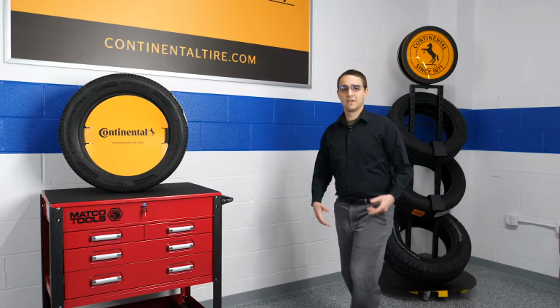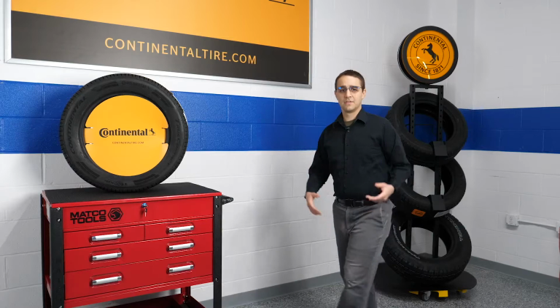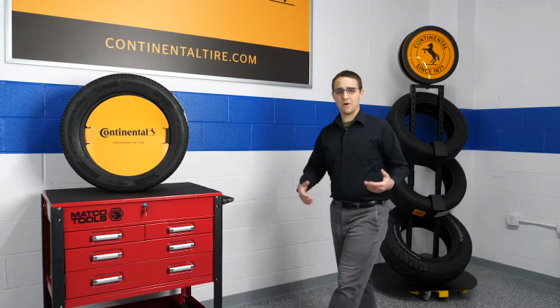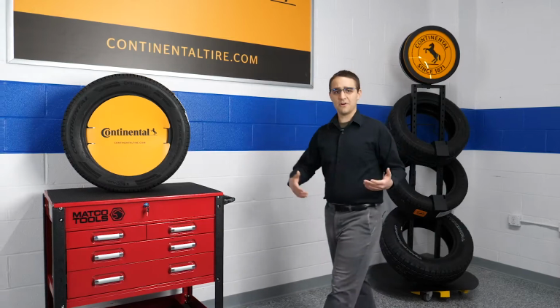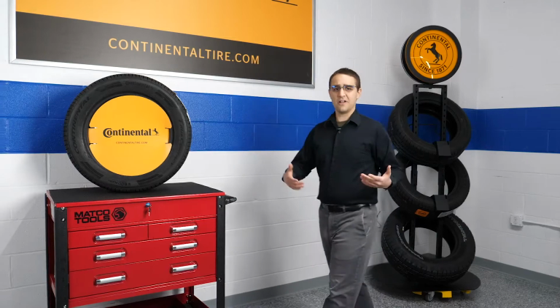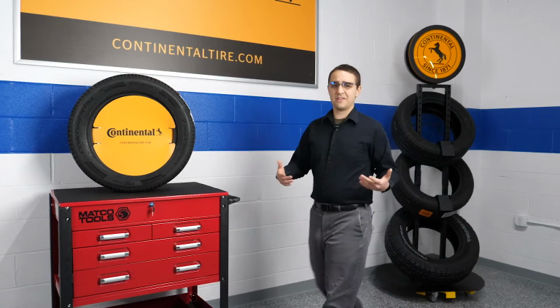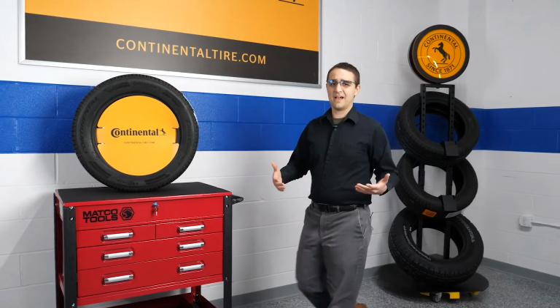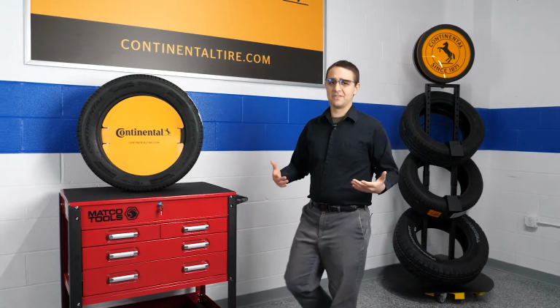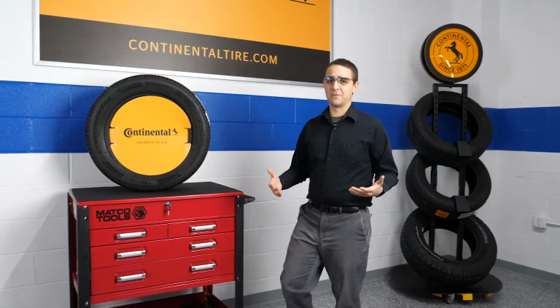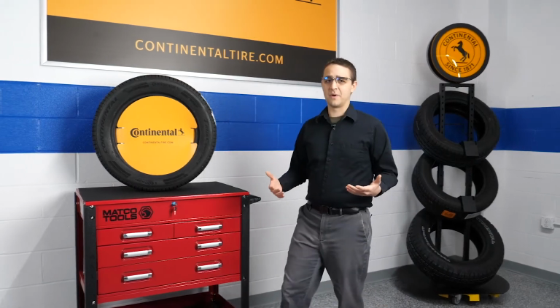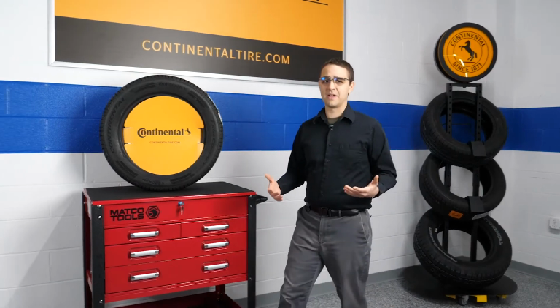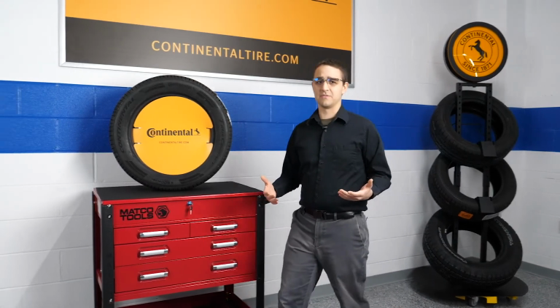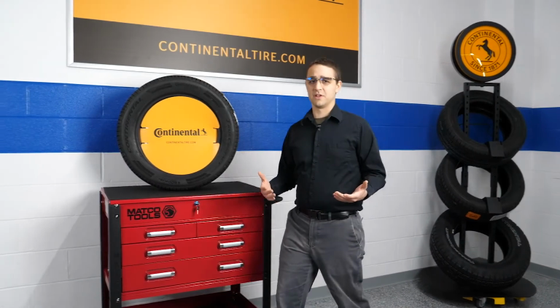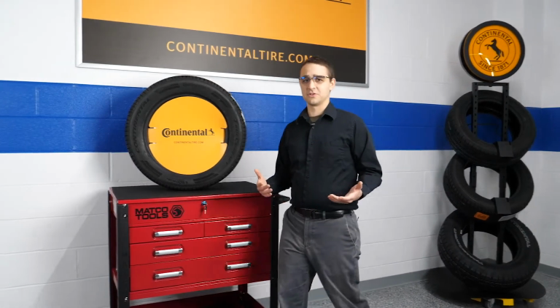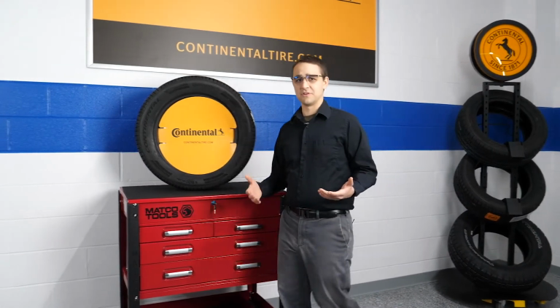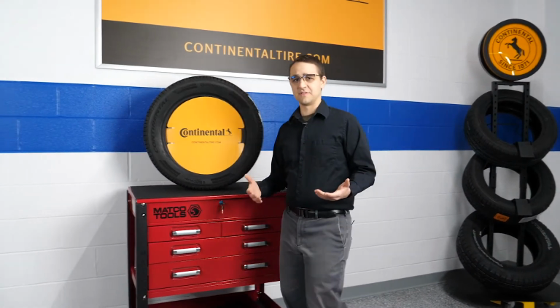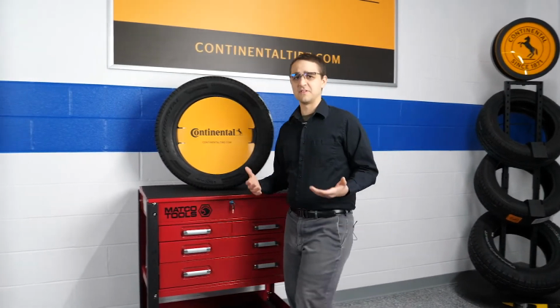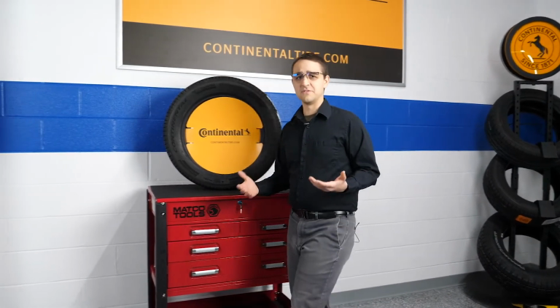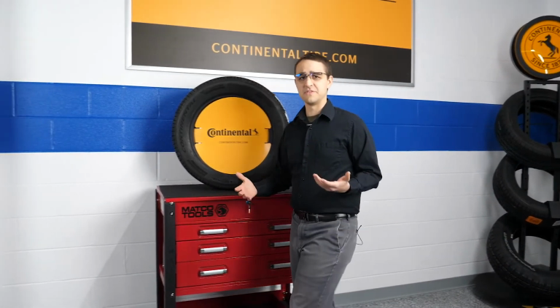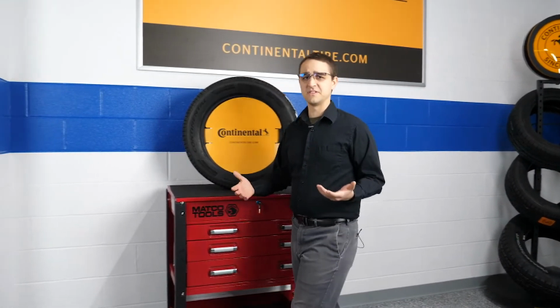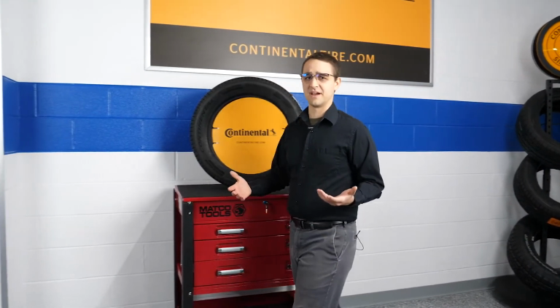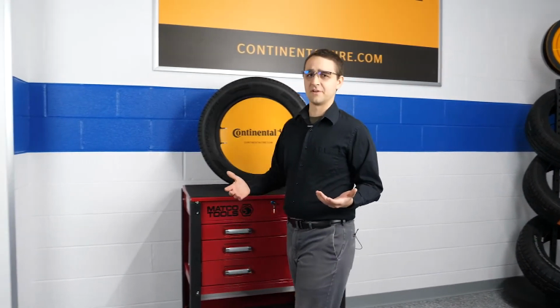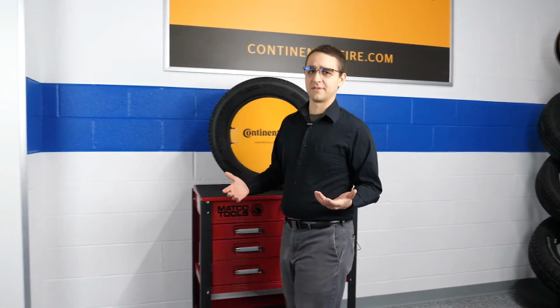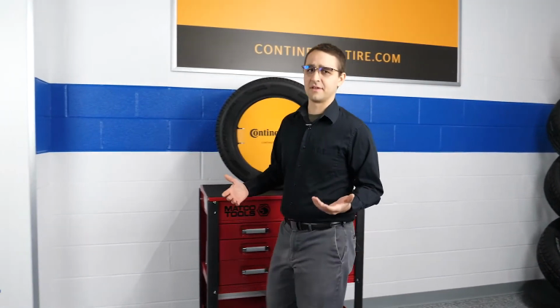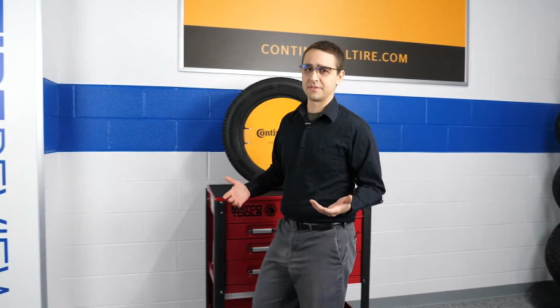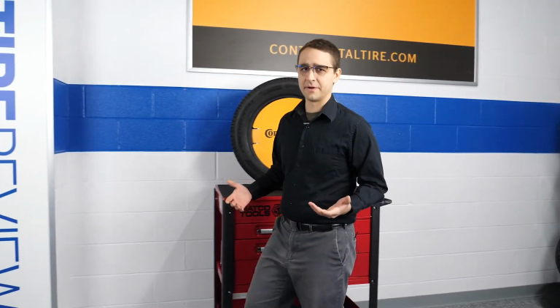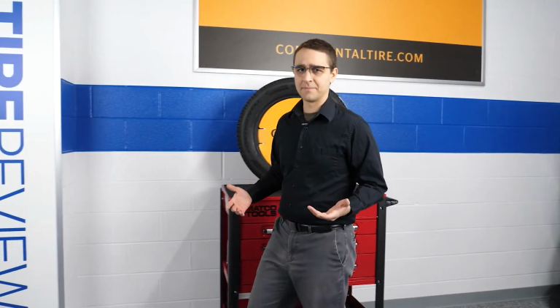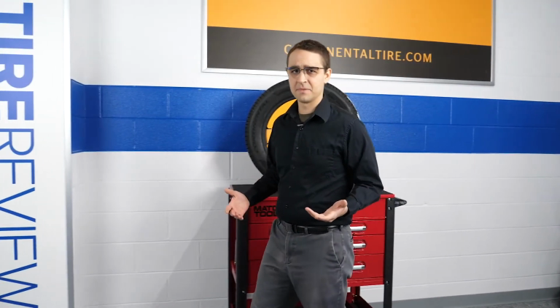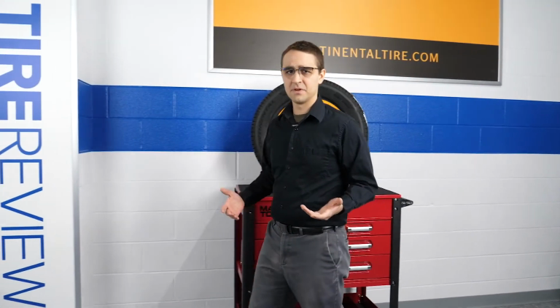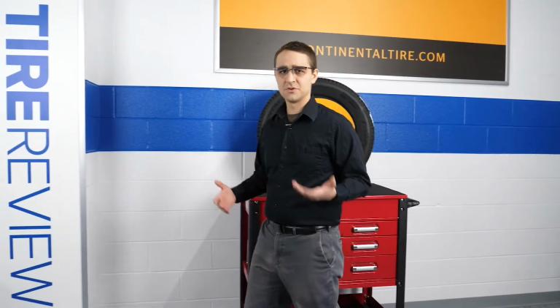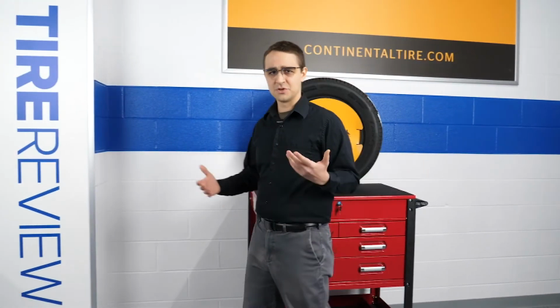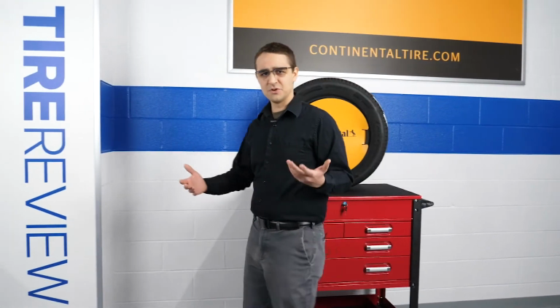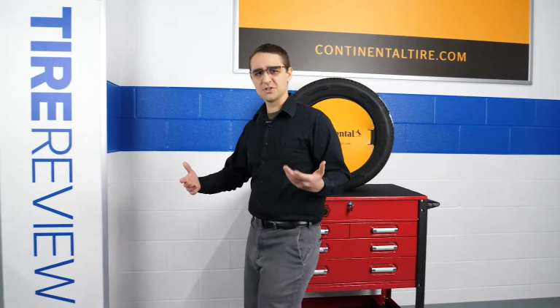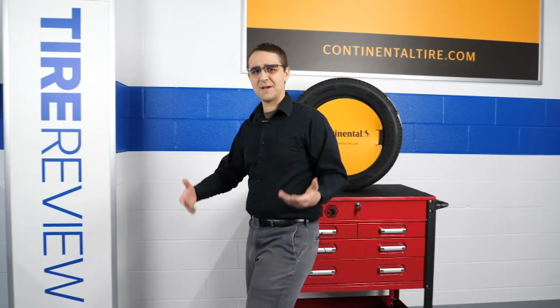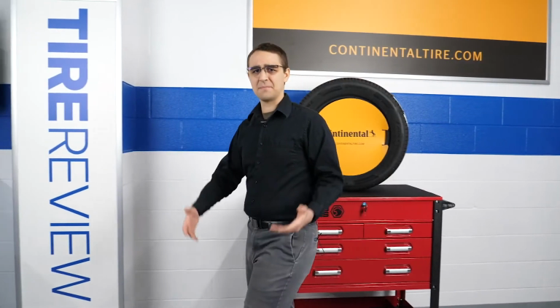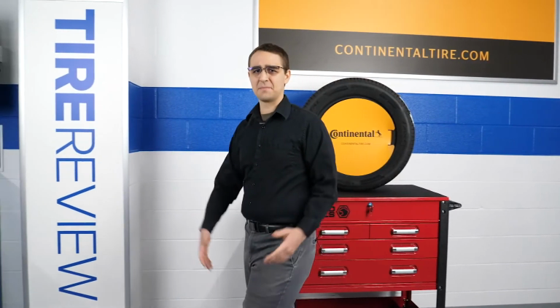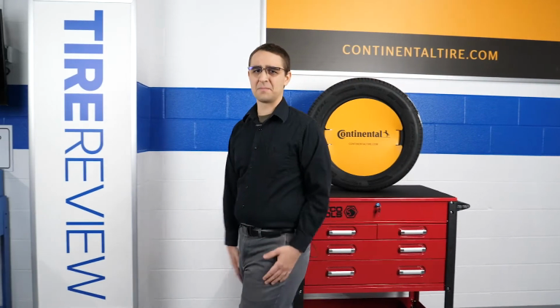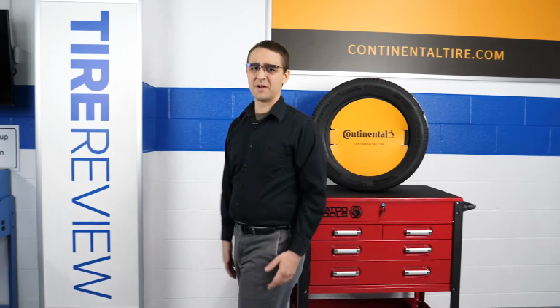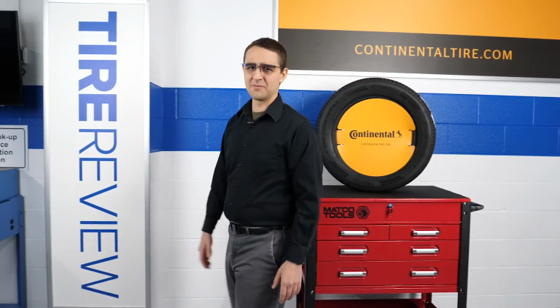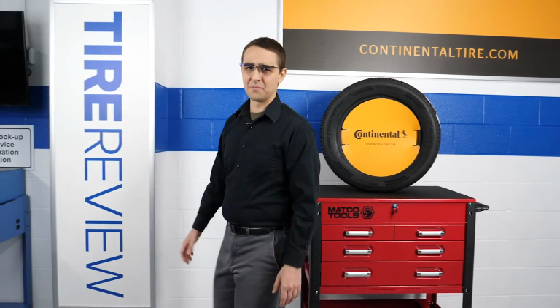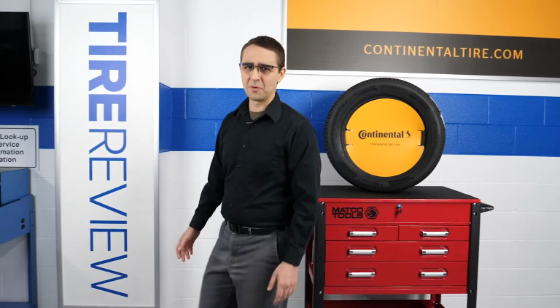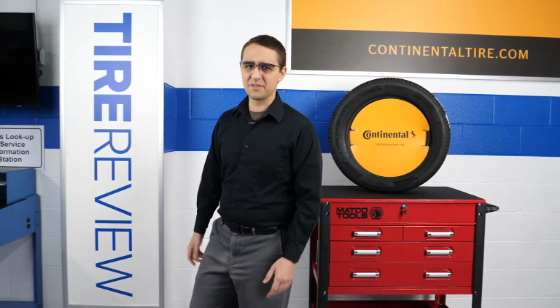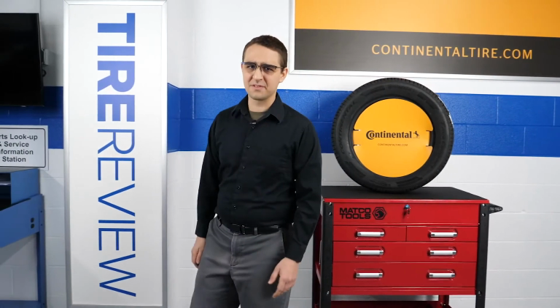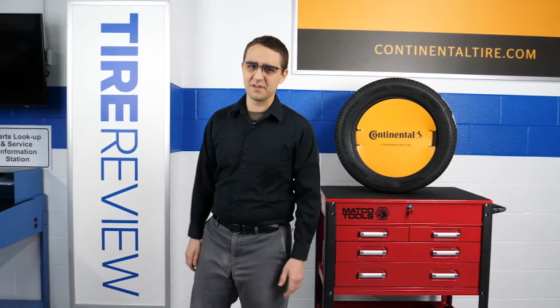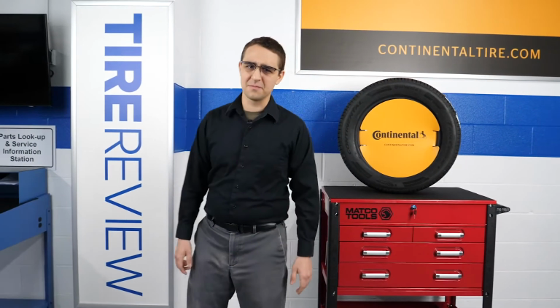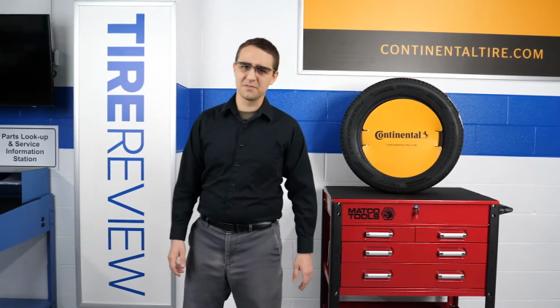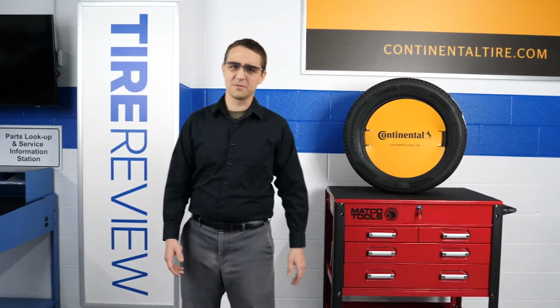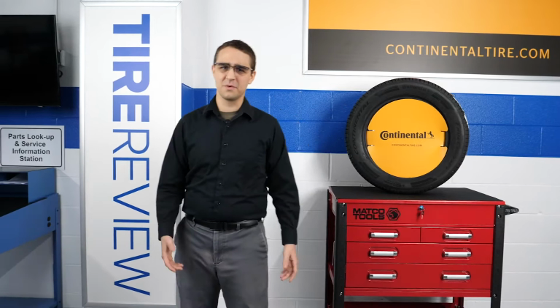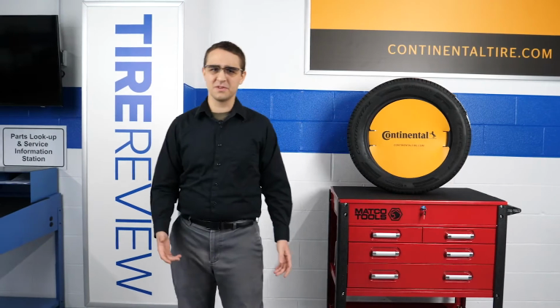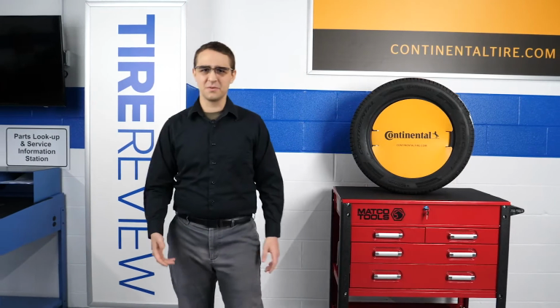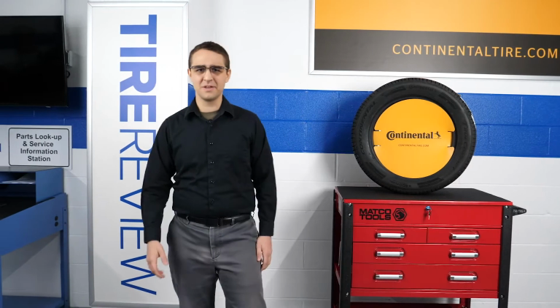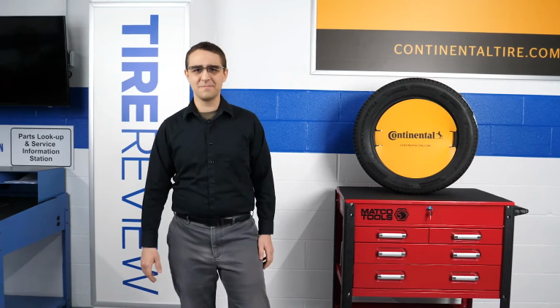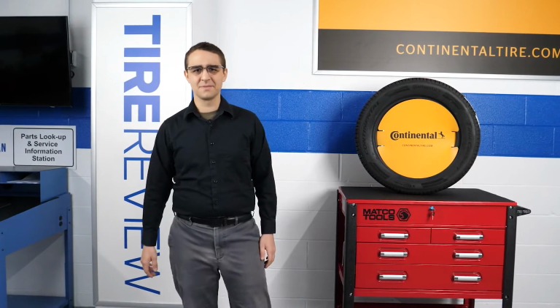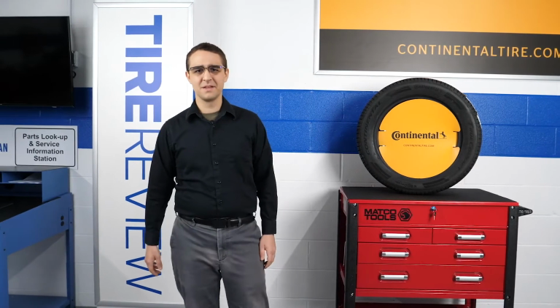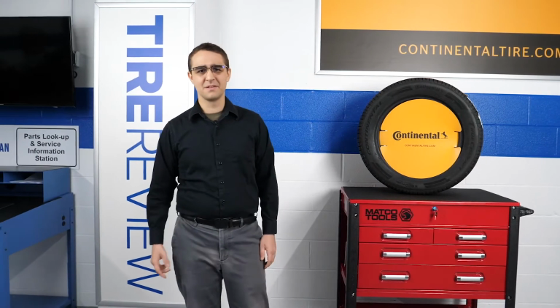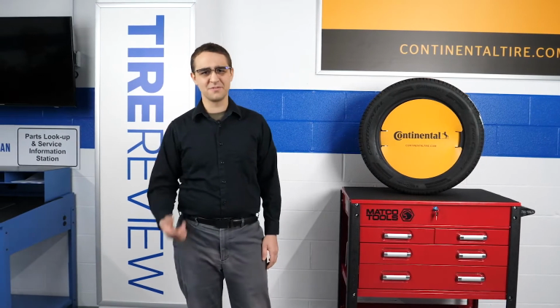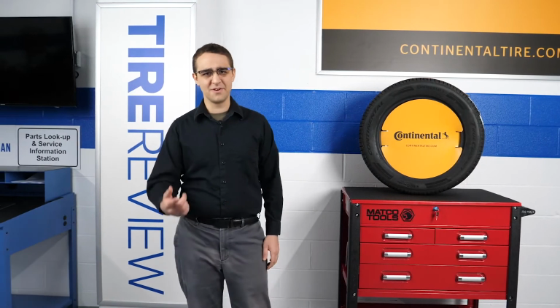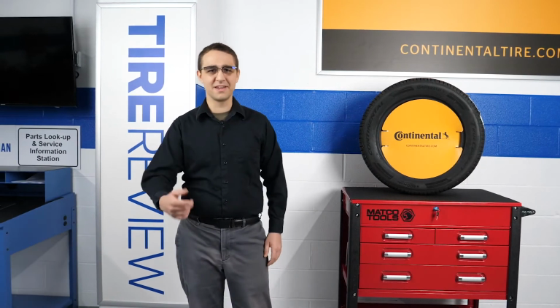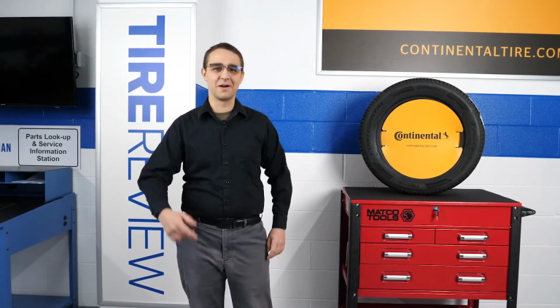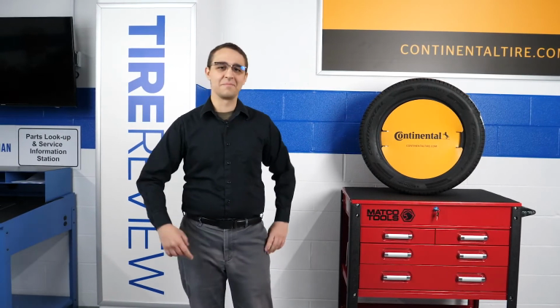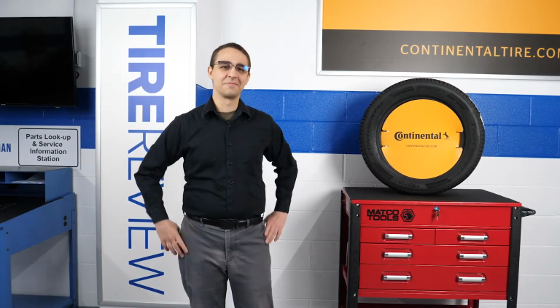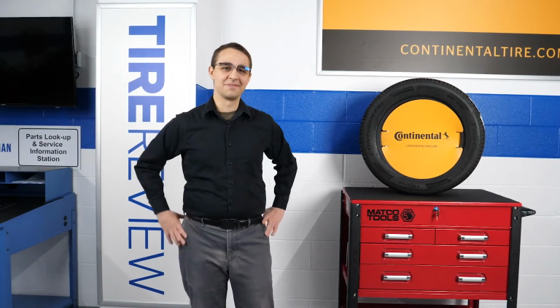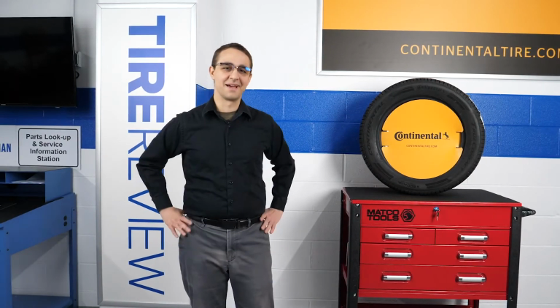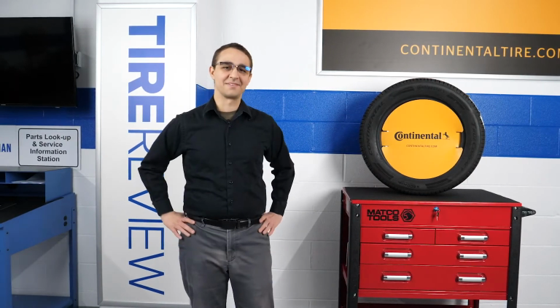There aren't a lot in the way of luxury CUV tires out there. Should your shop be prepared for more of these customers in 2020? Let's find out, next!